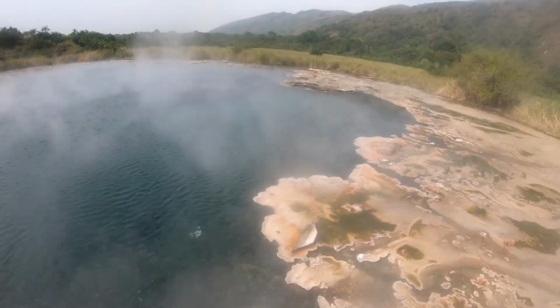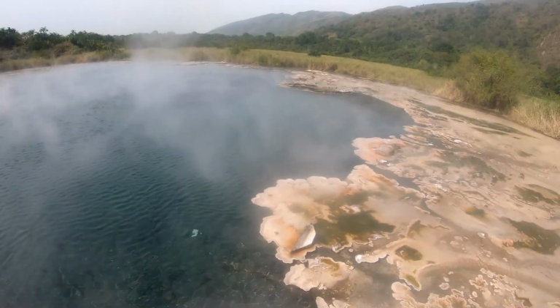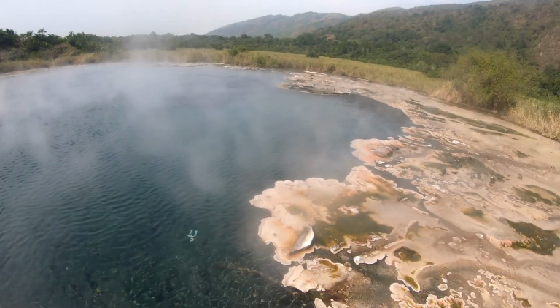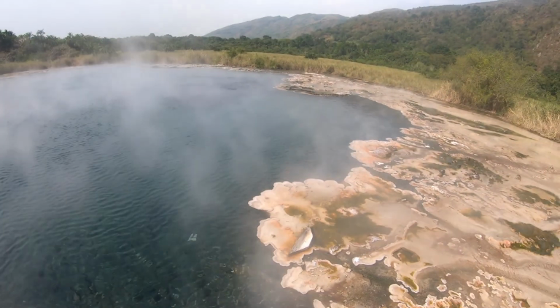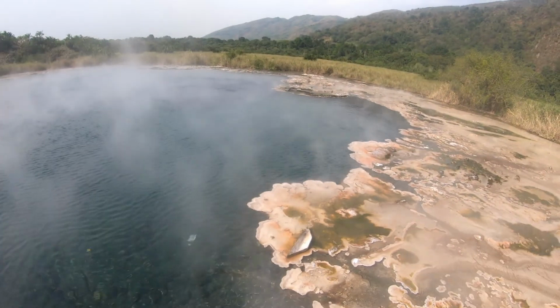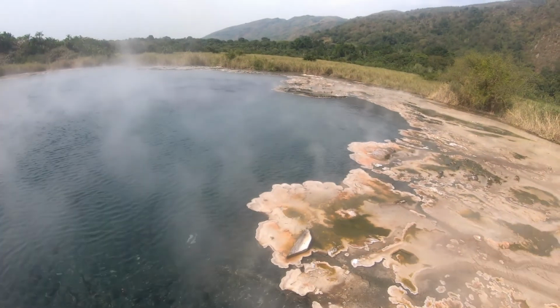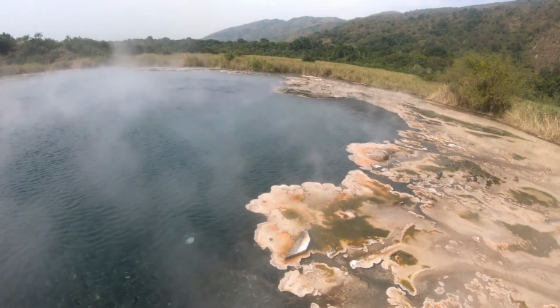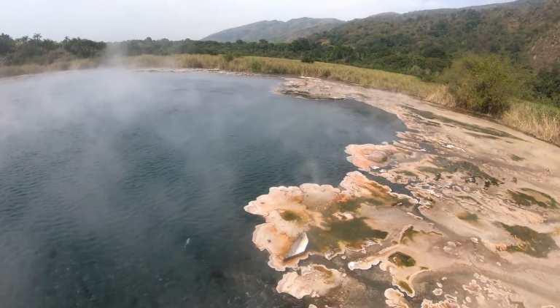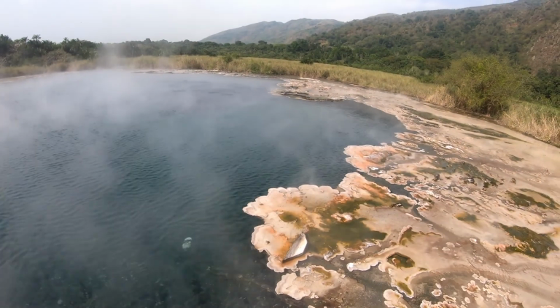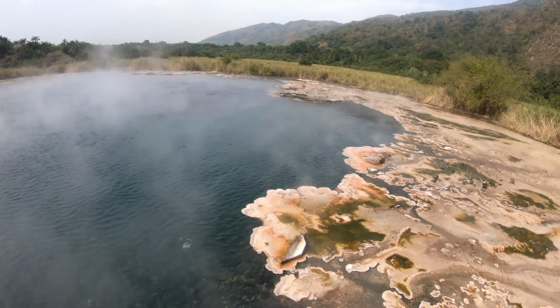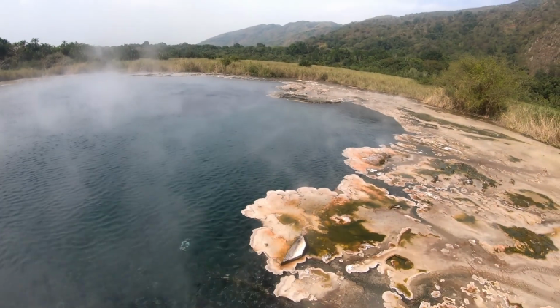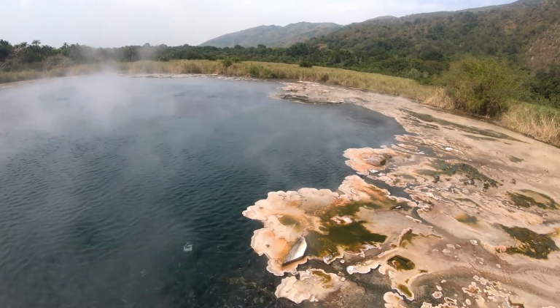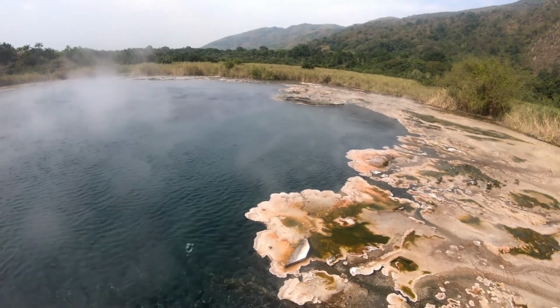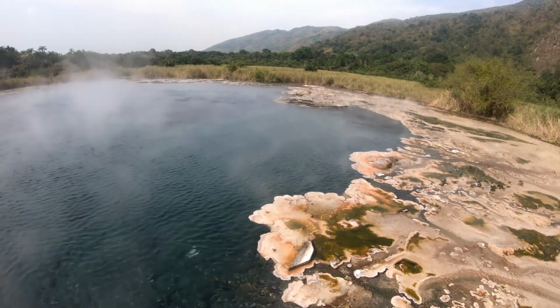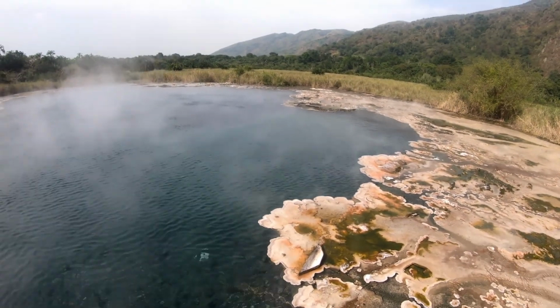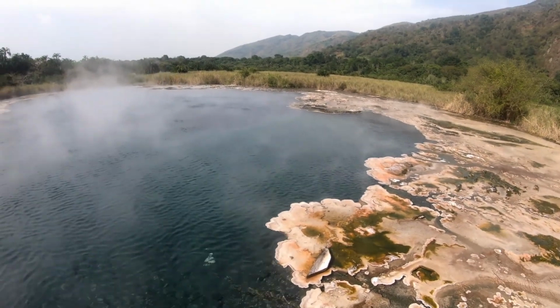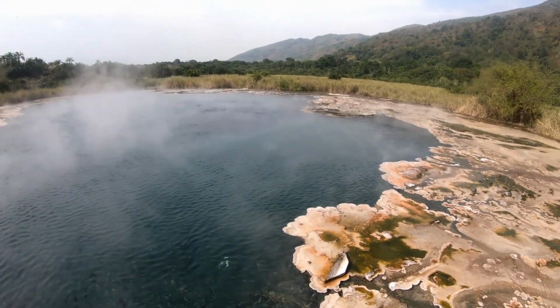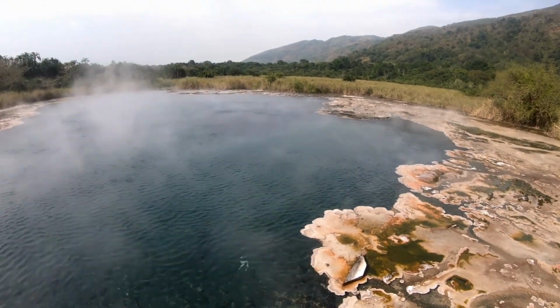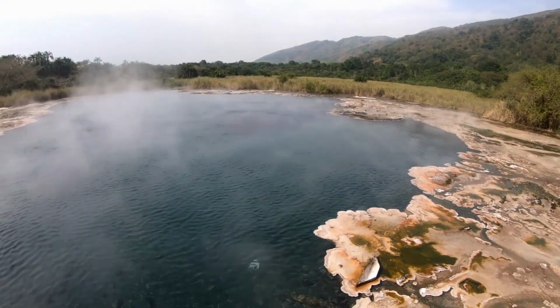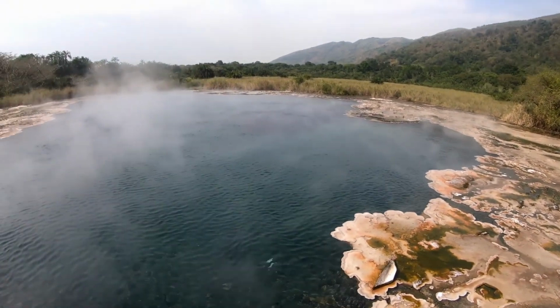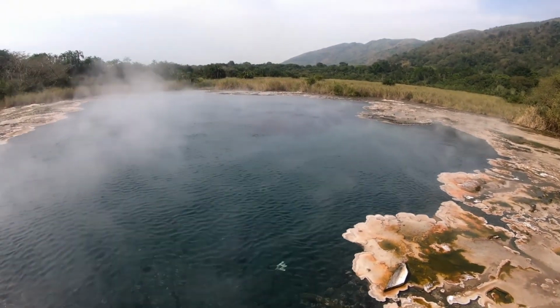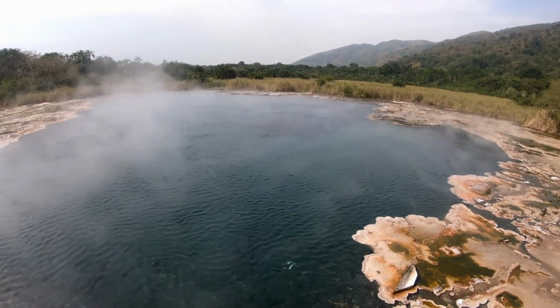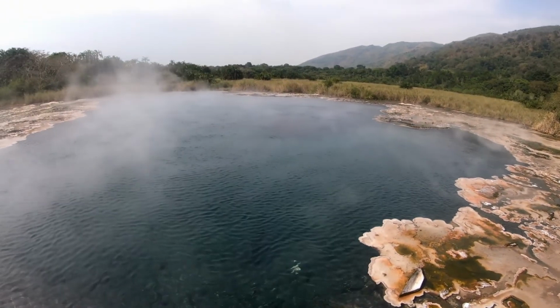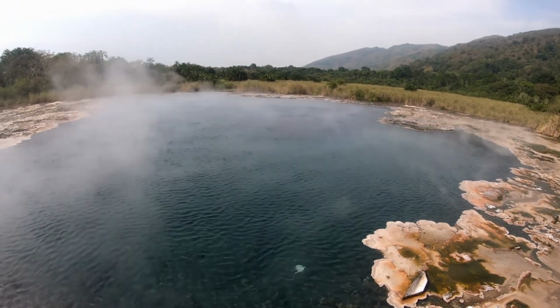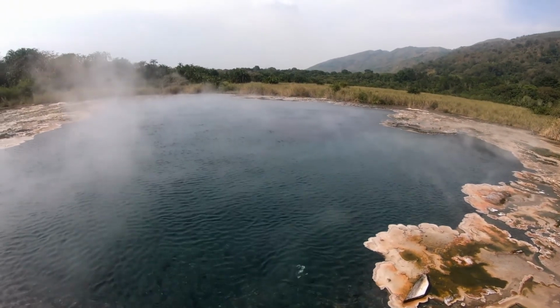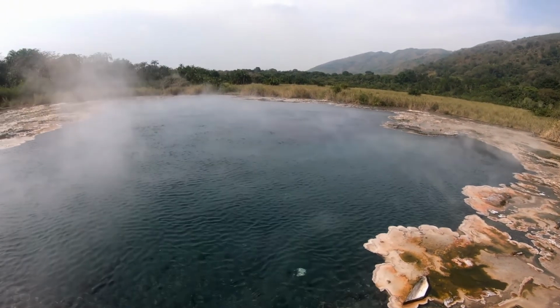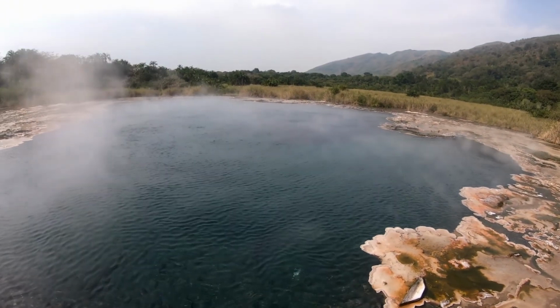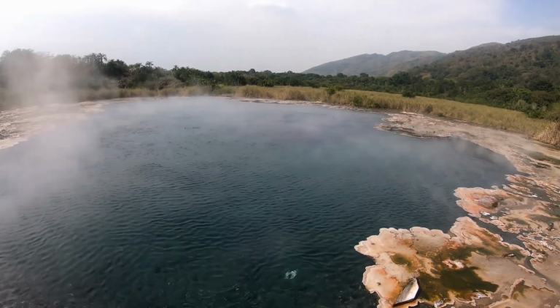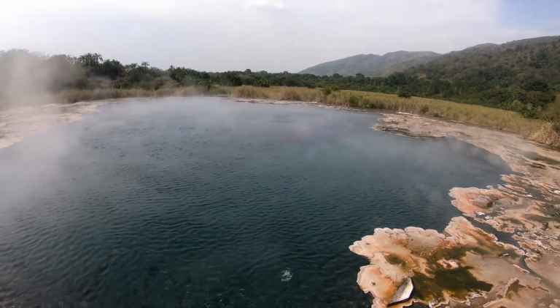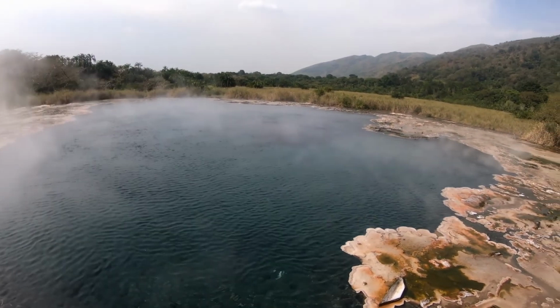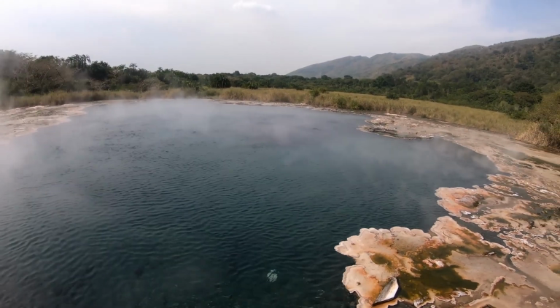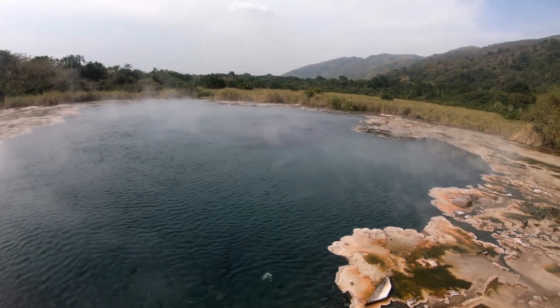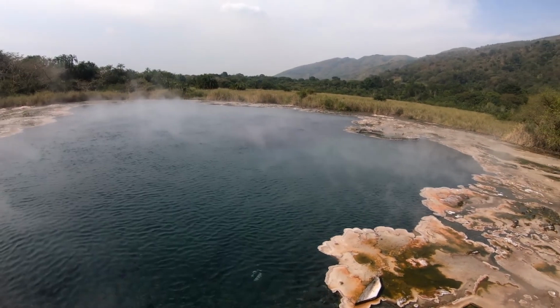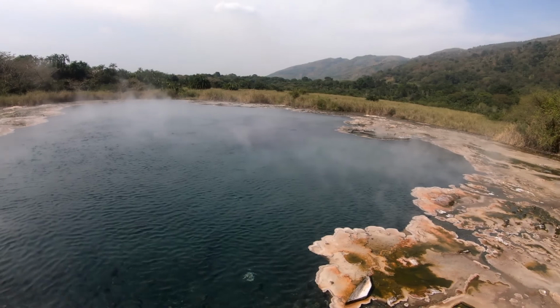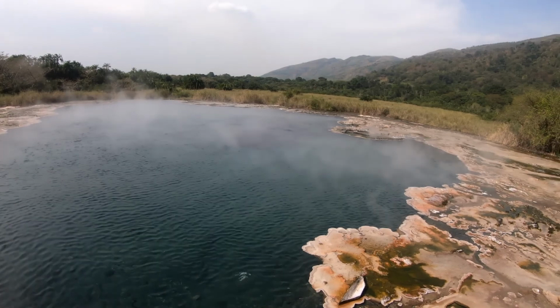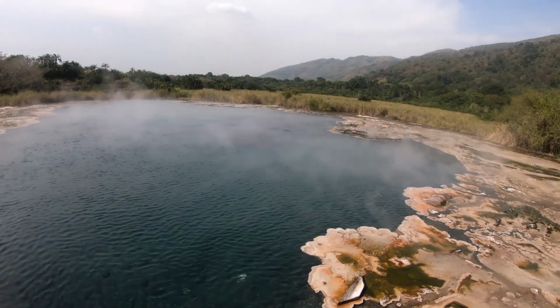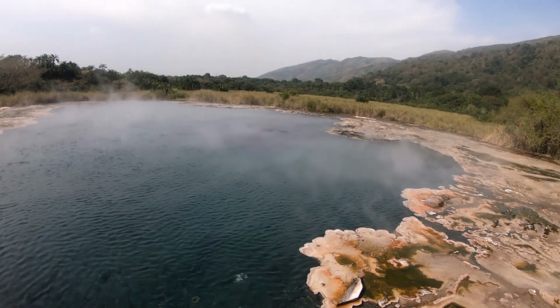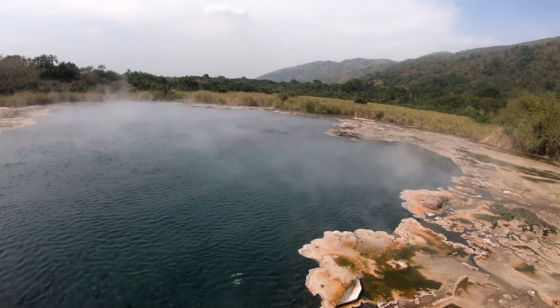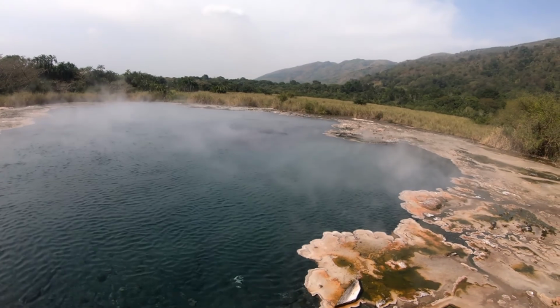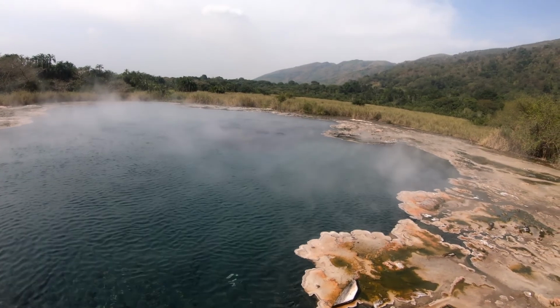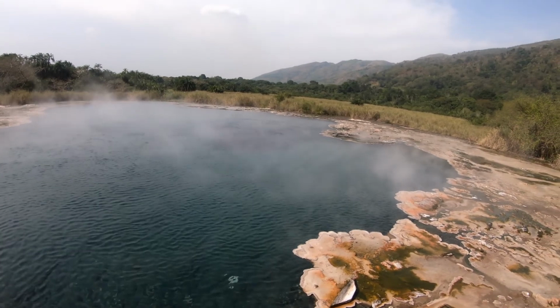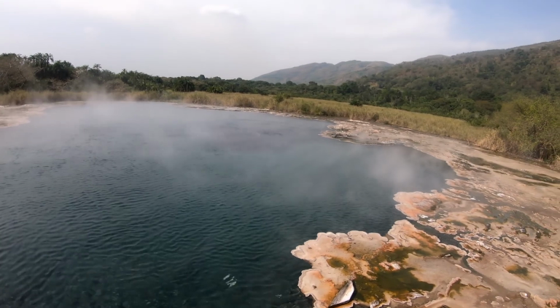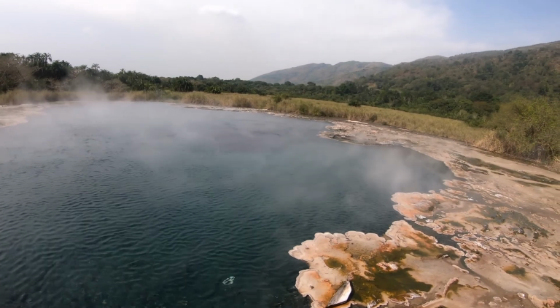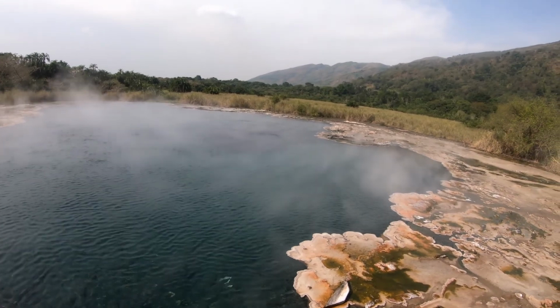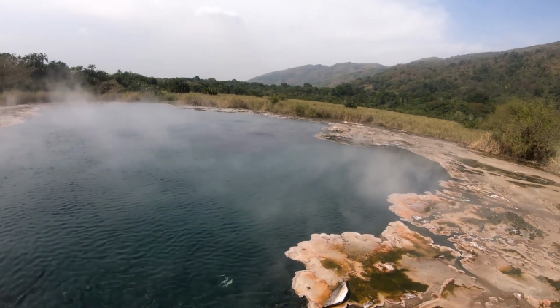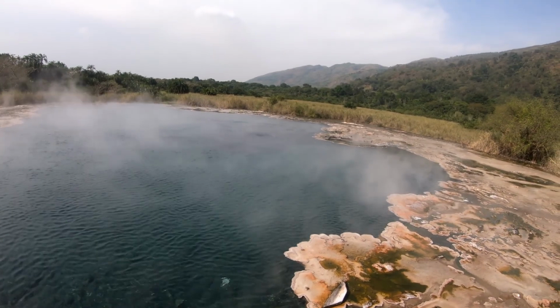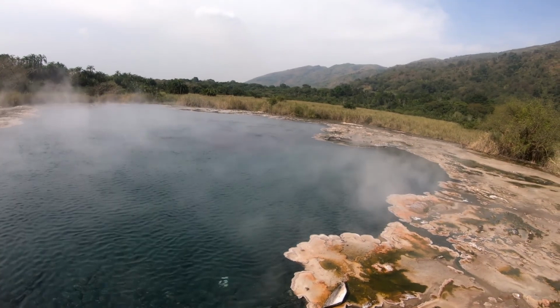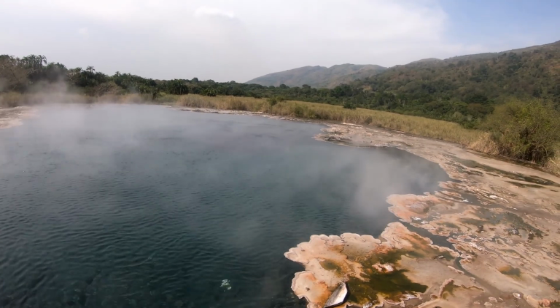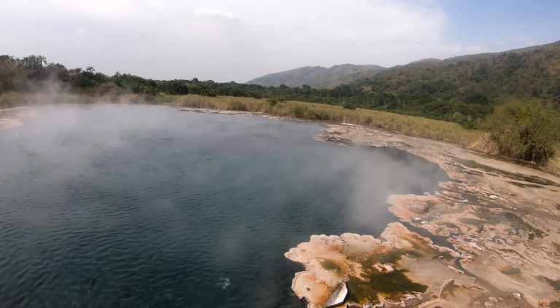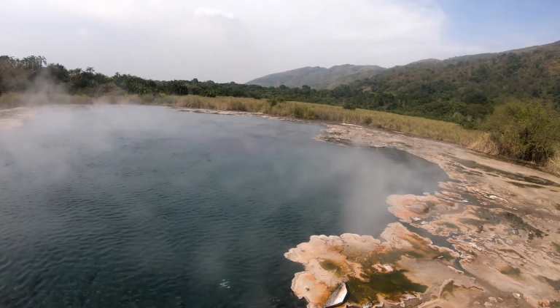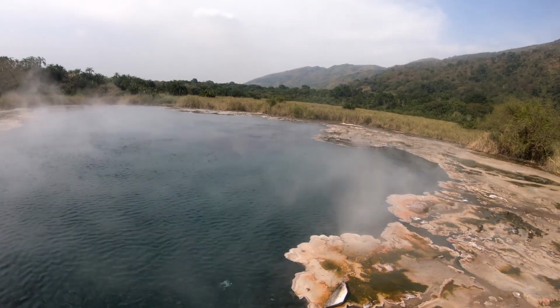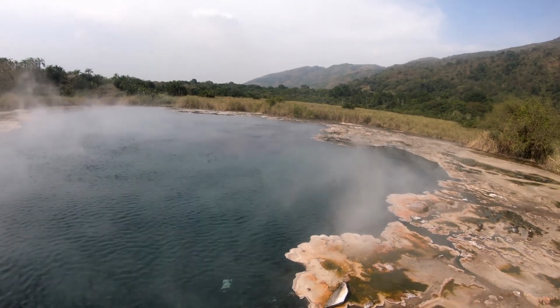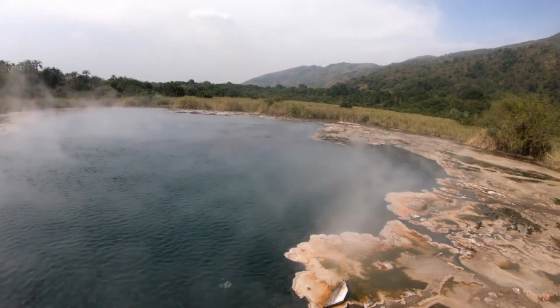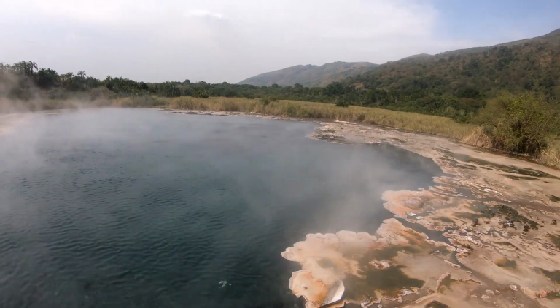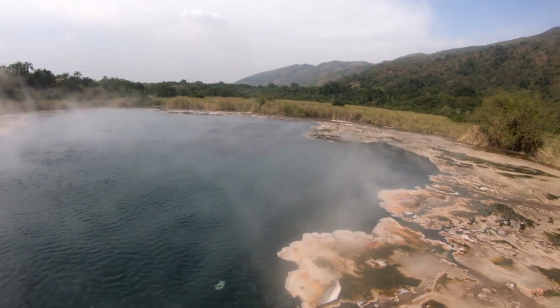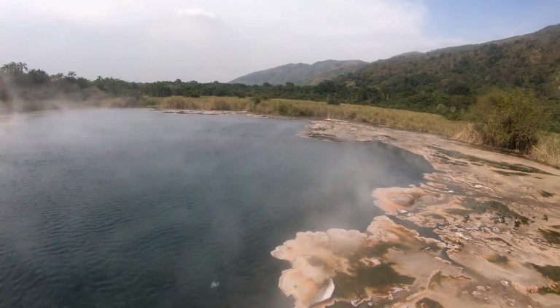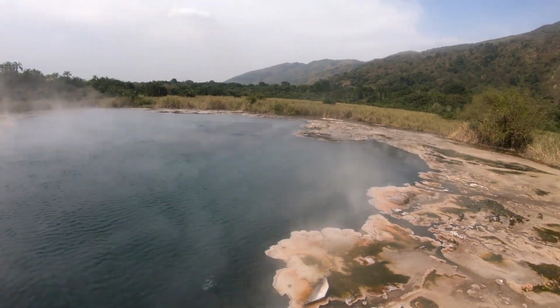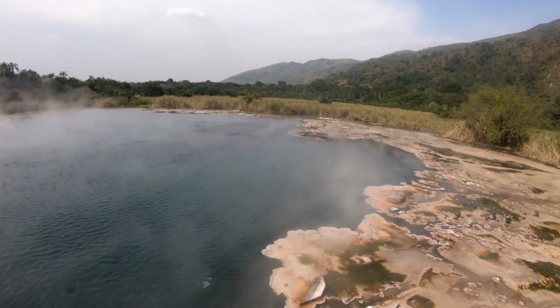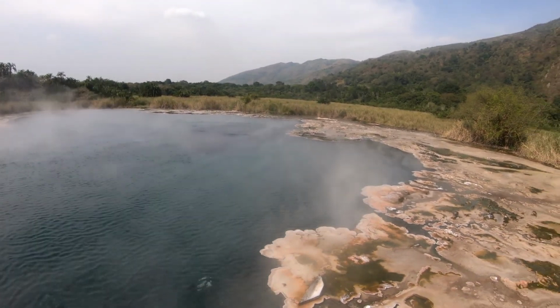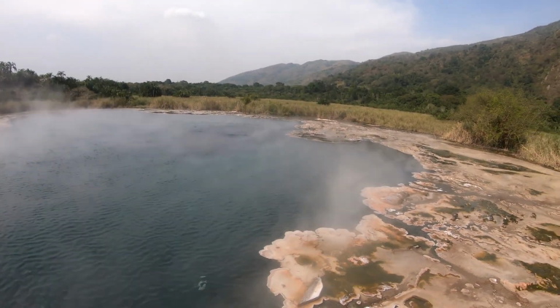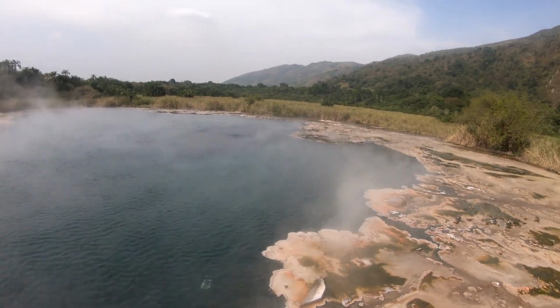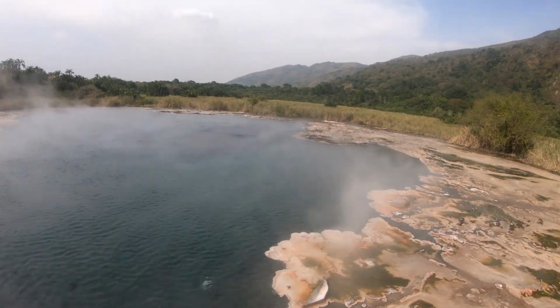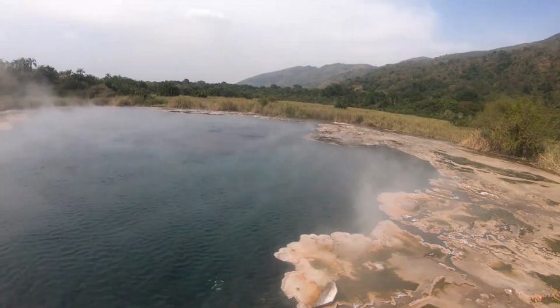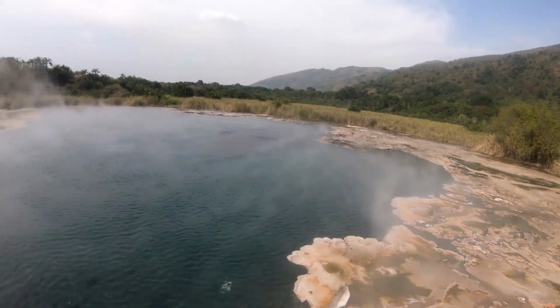Look at the steam going away. Look at the steam — my skin is going to be so nice after this. This is wellness.